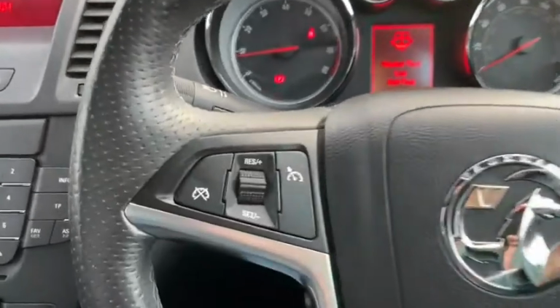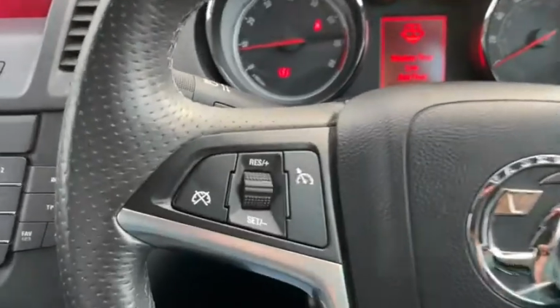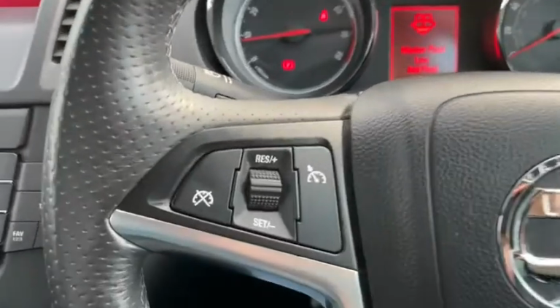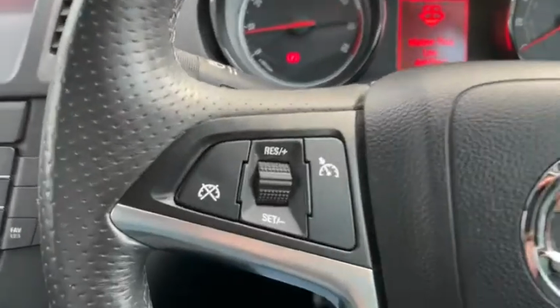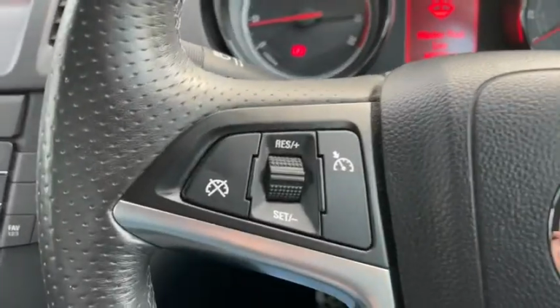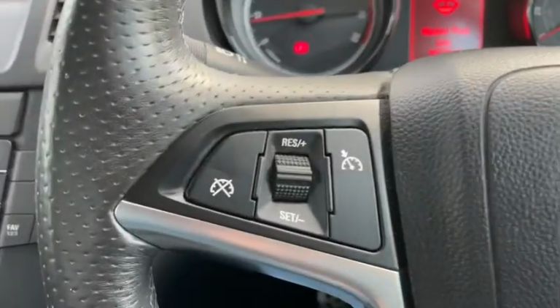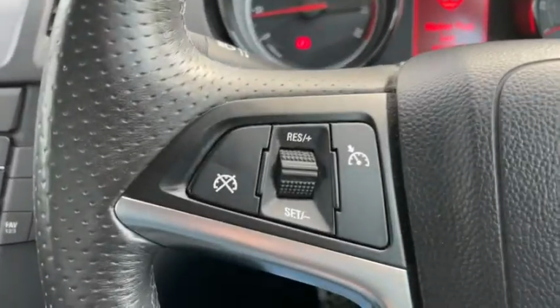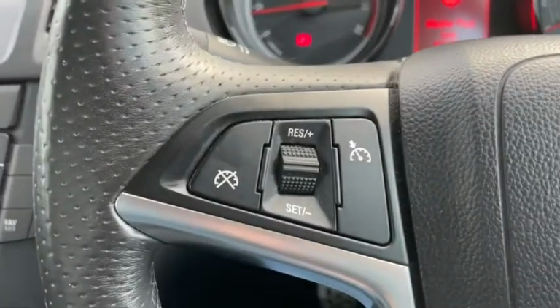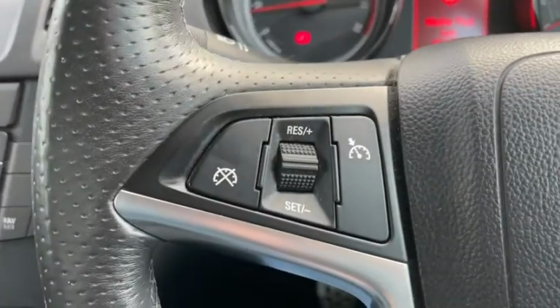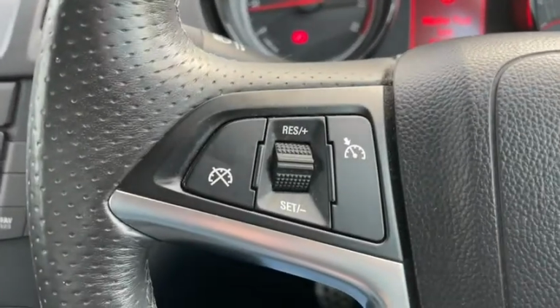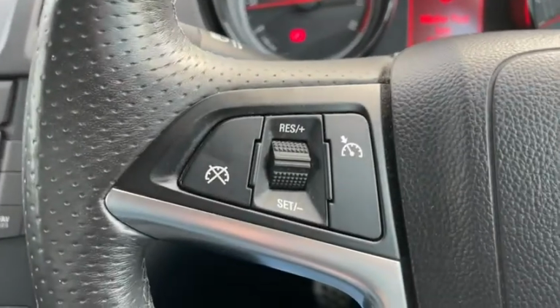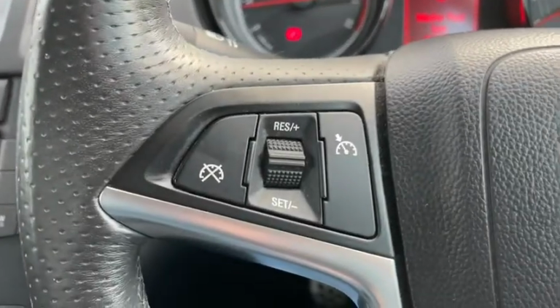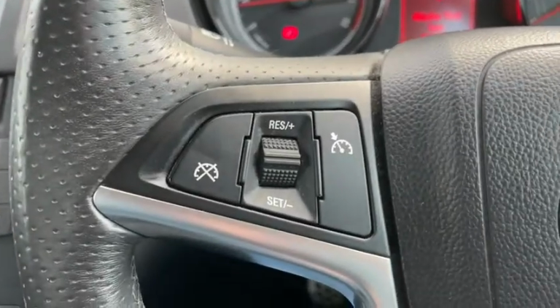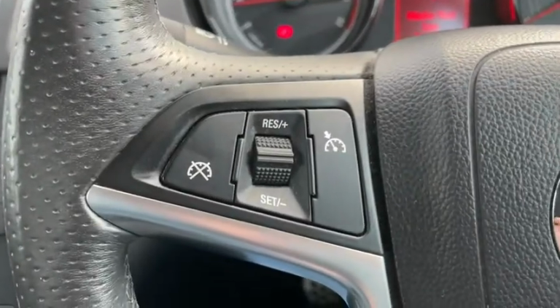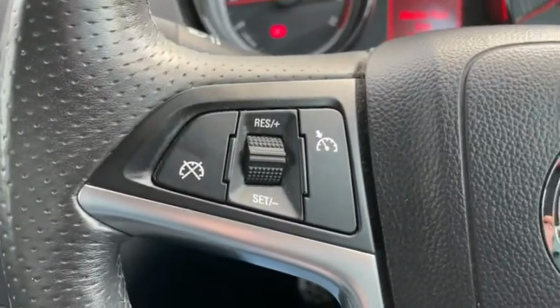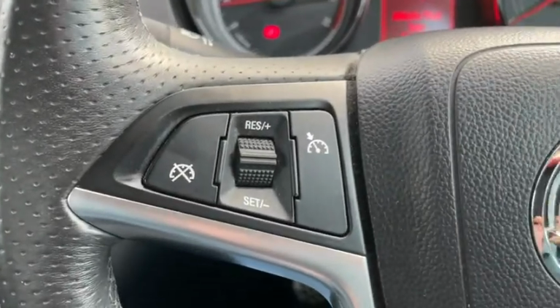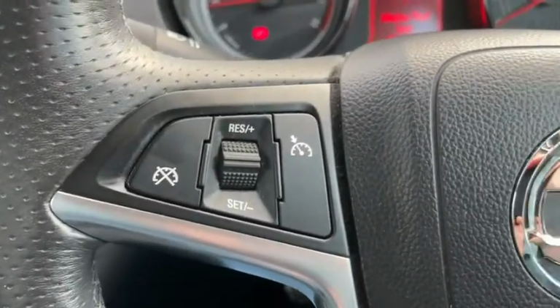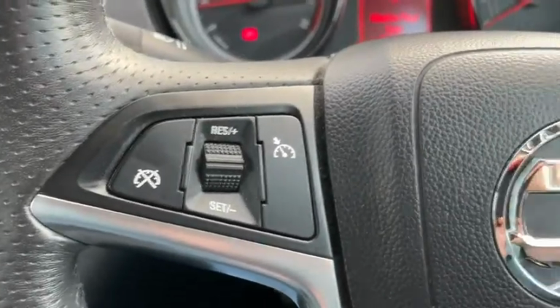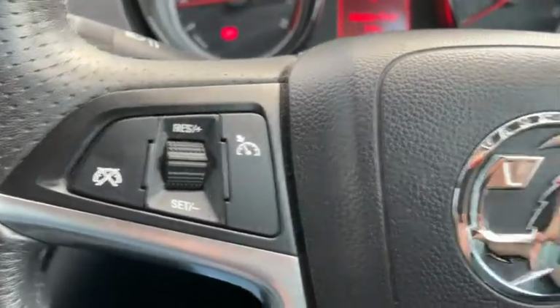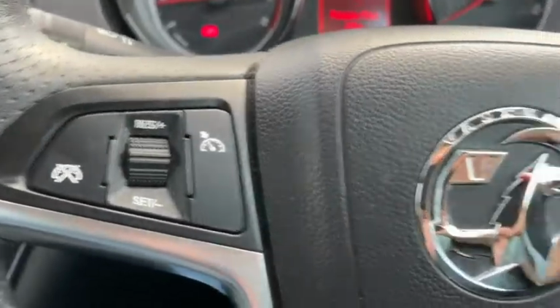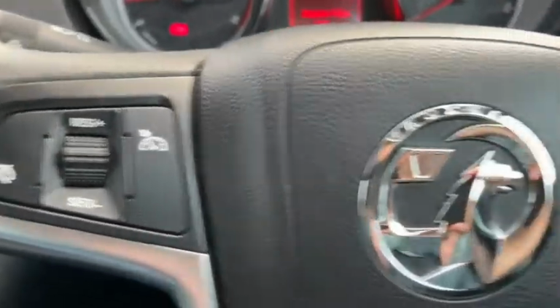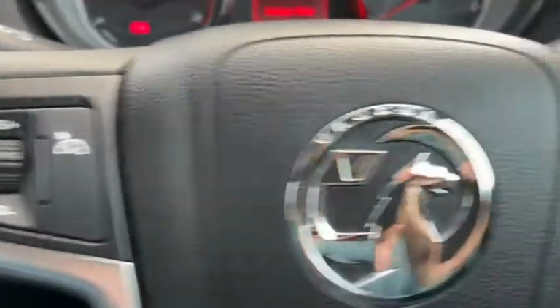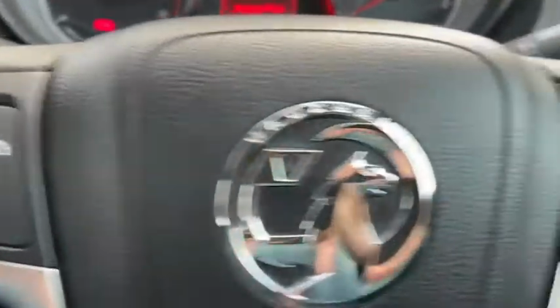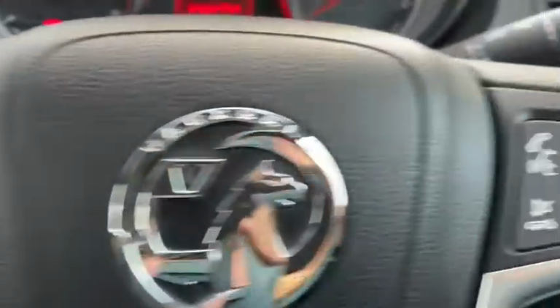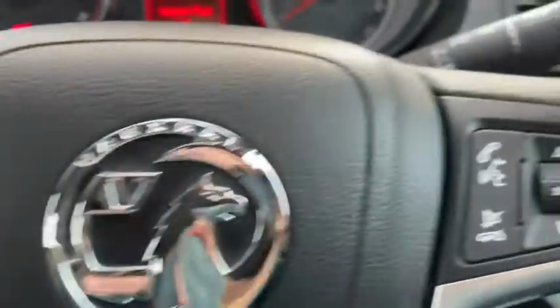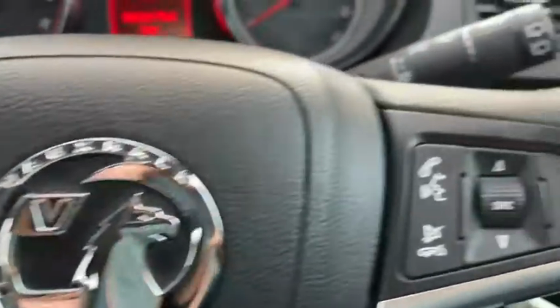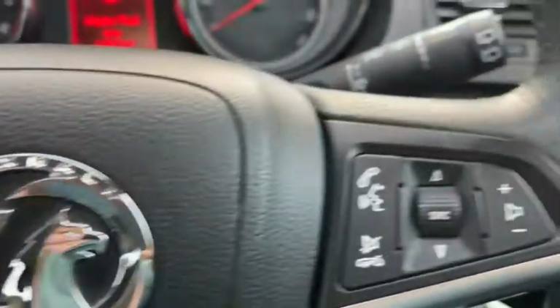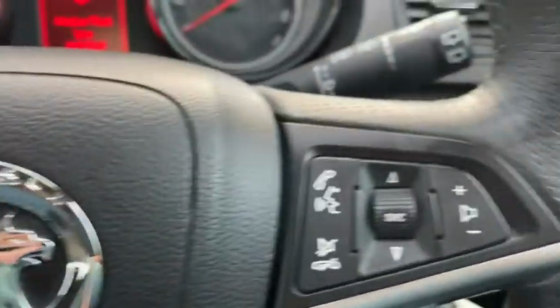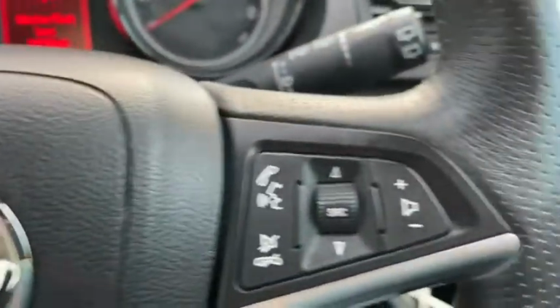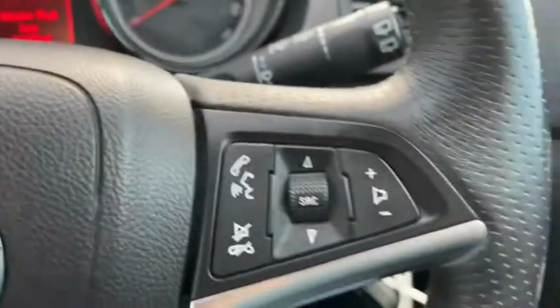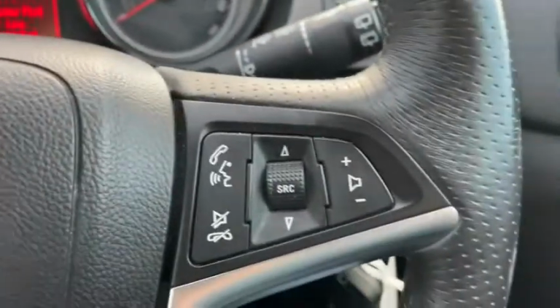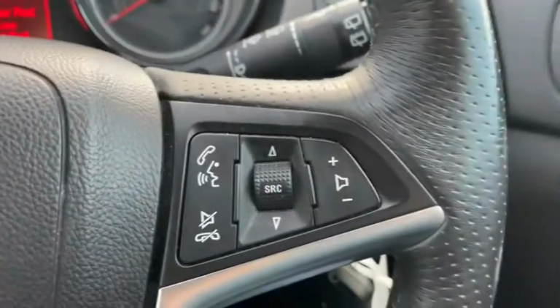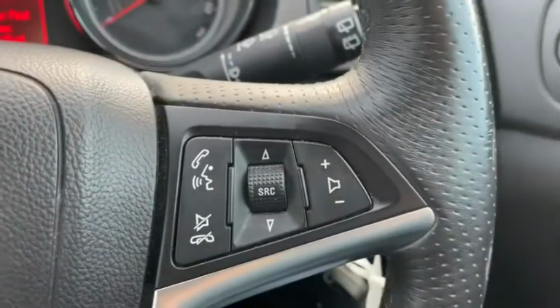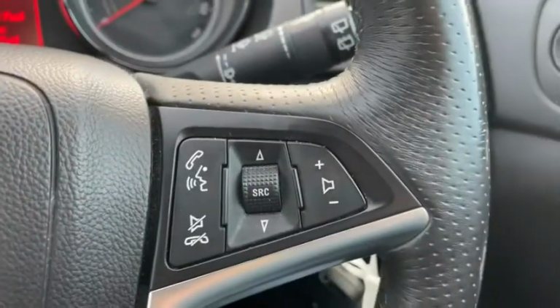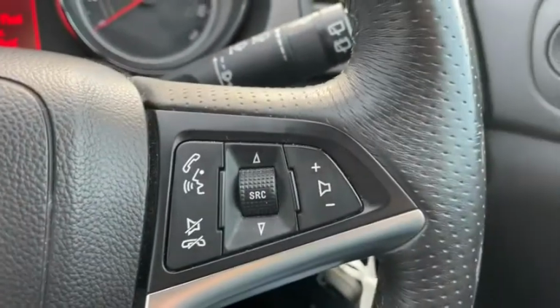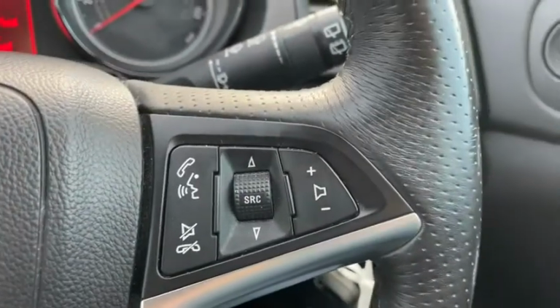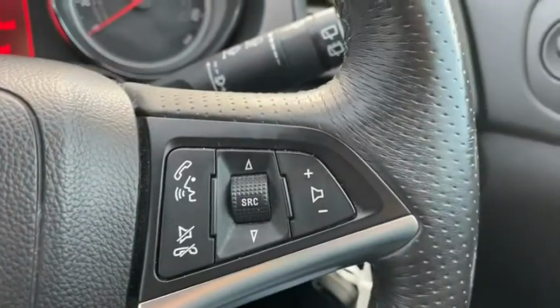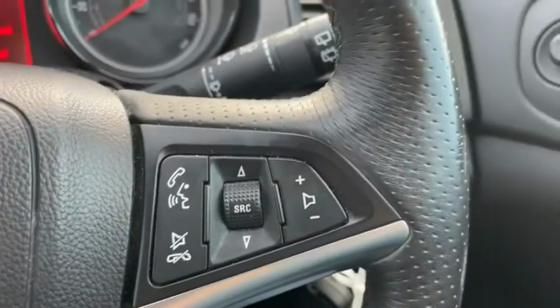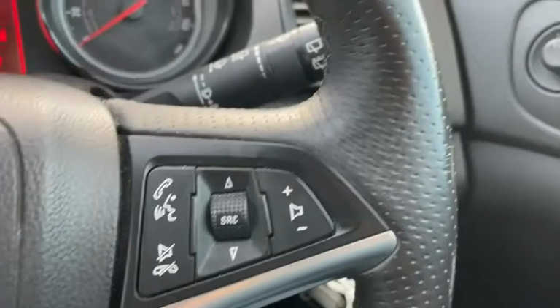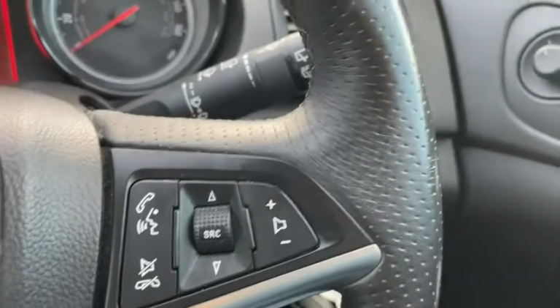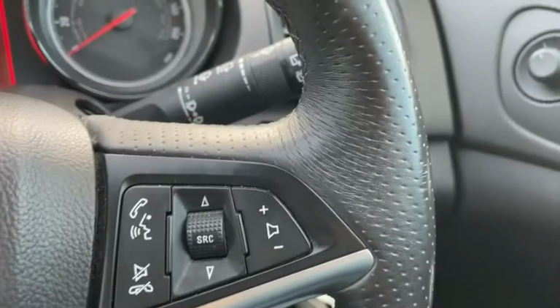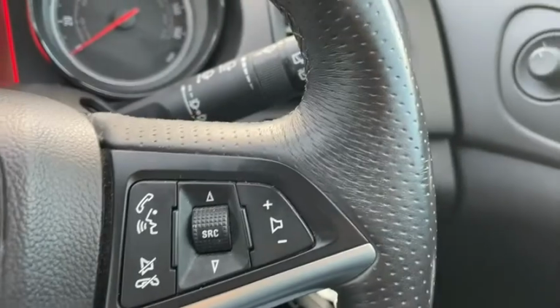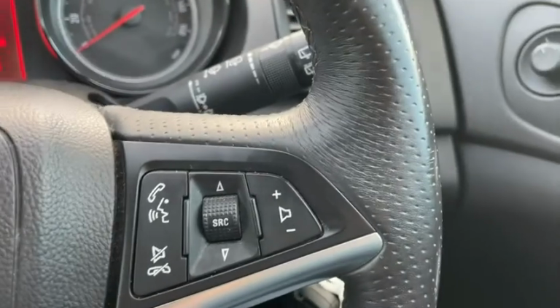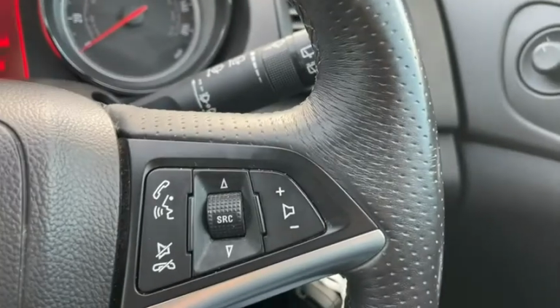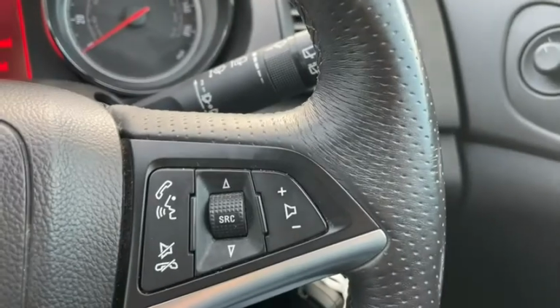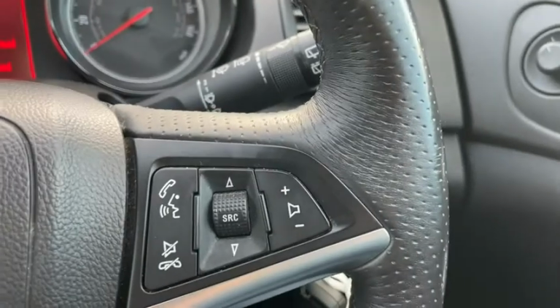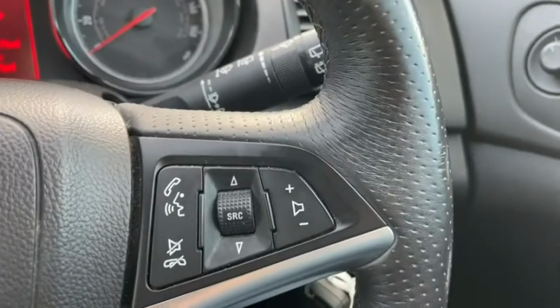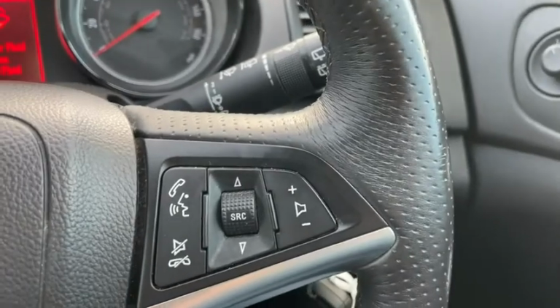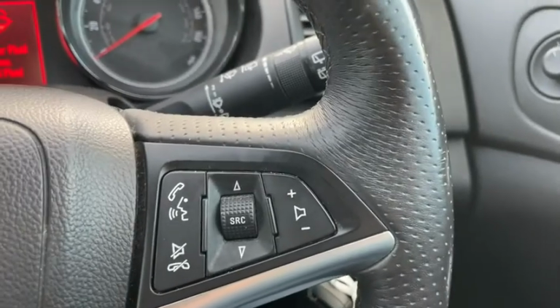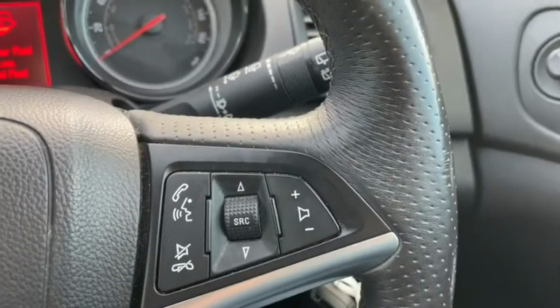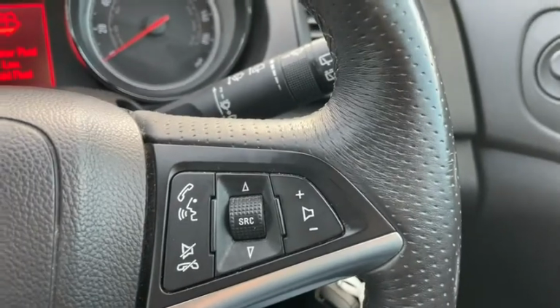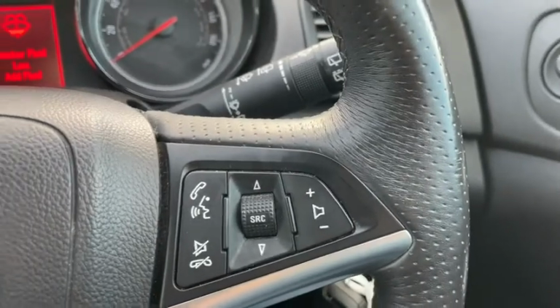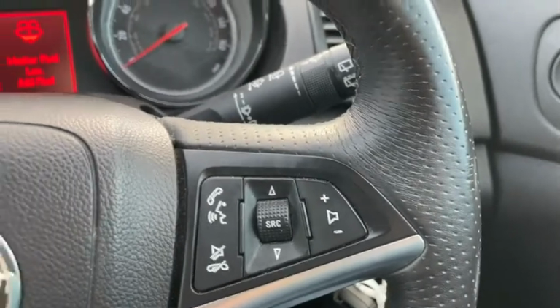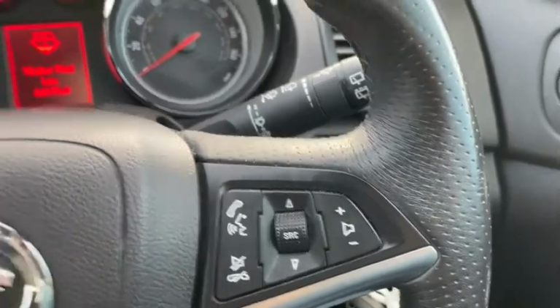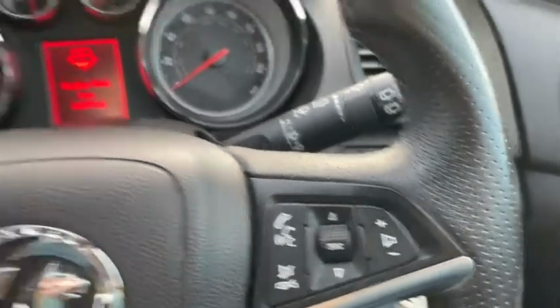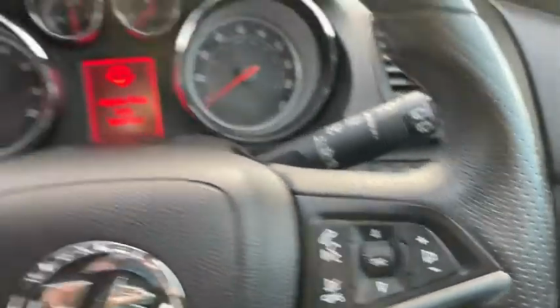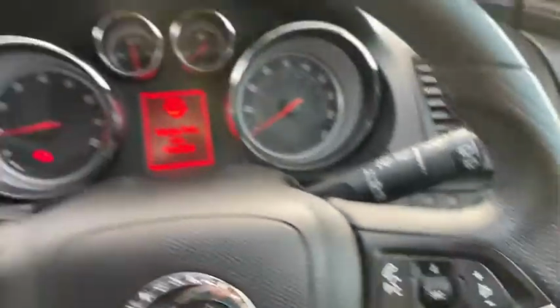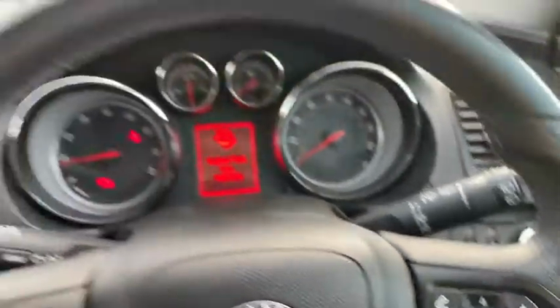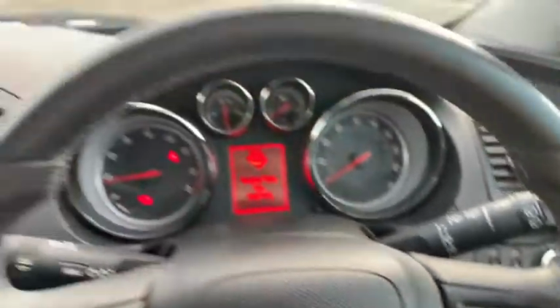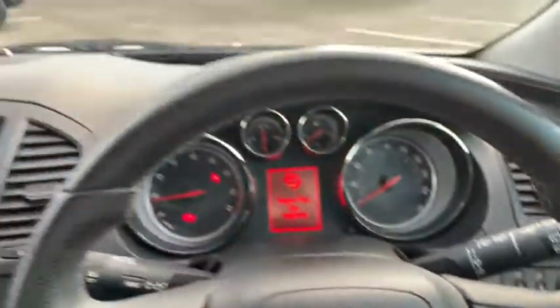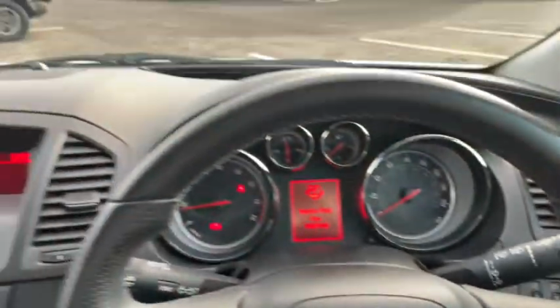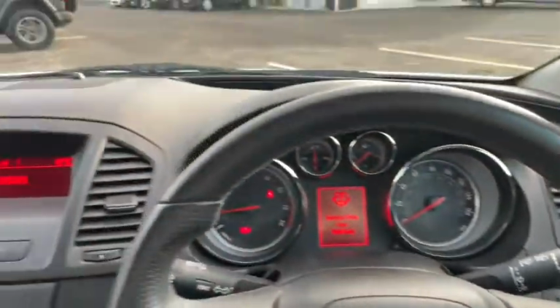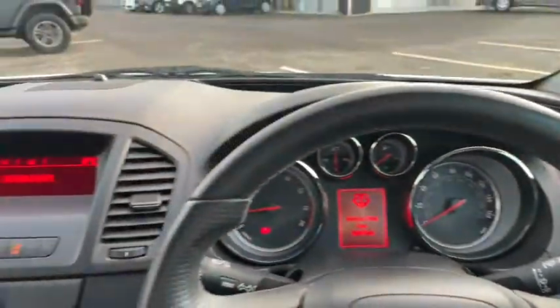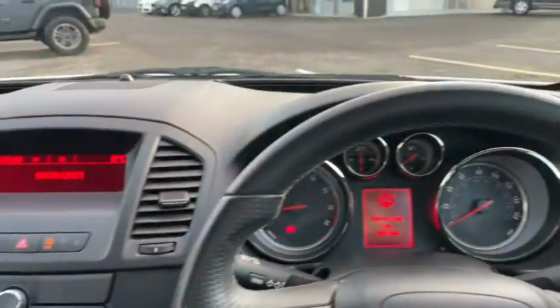For our steering wheel motor controls, we have cruise control on the left and on the right hand side we have voice control, telephone control, volume control and more.